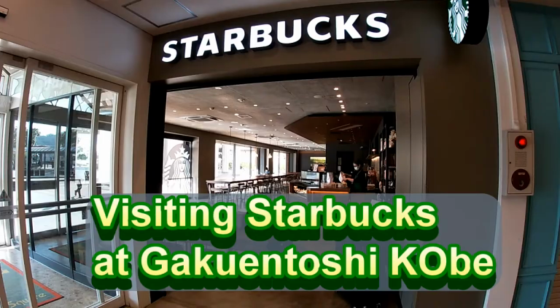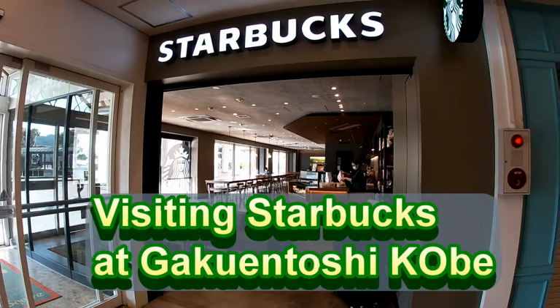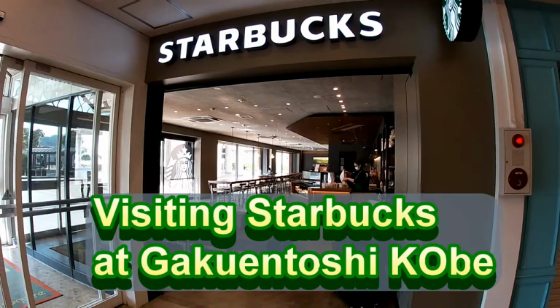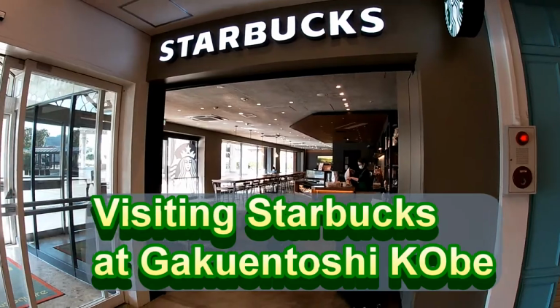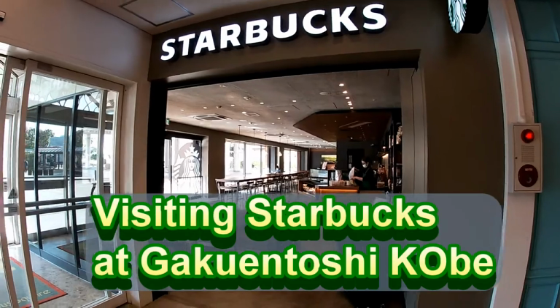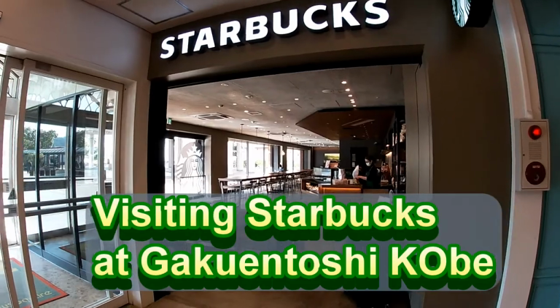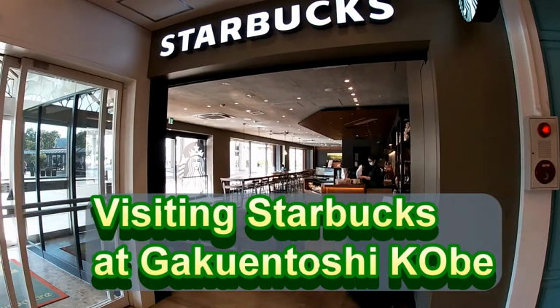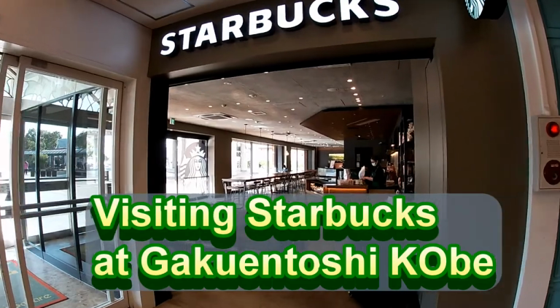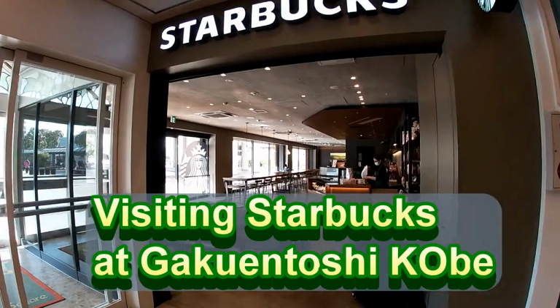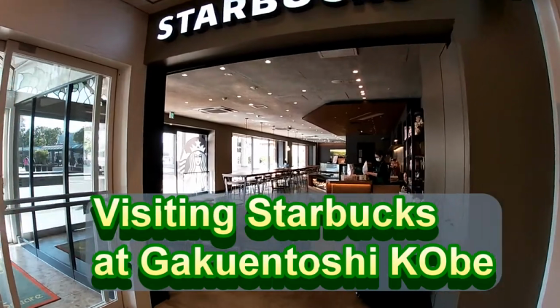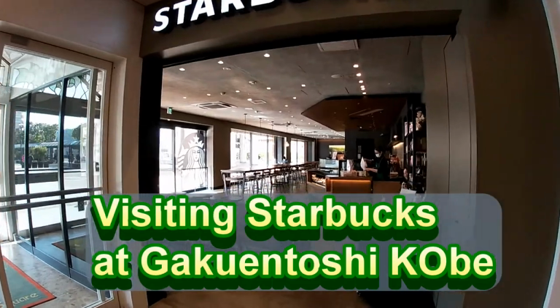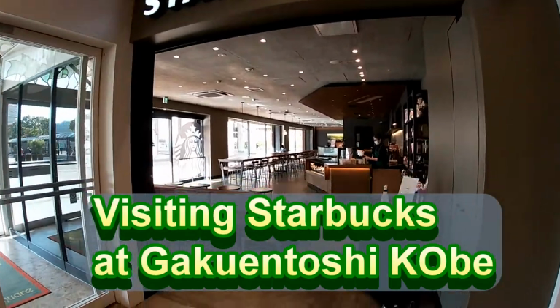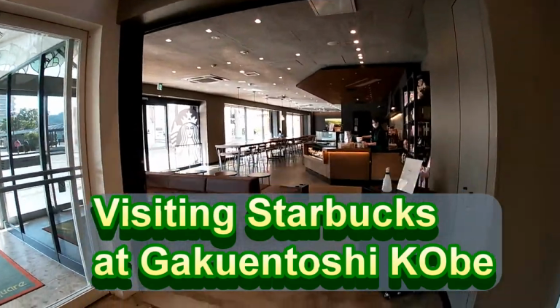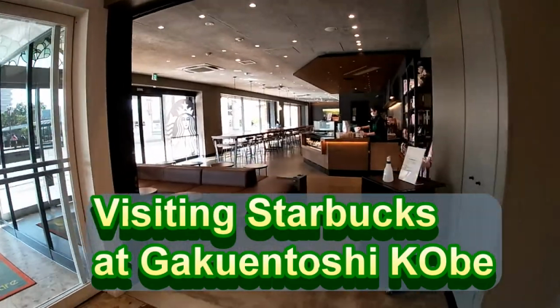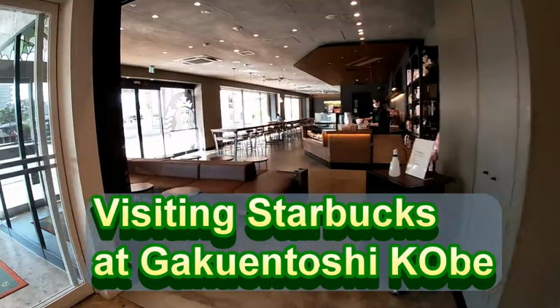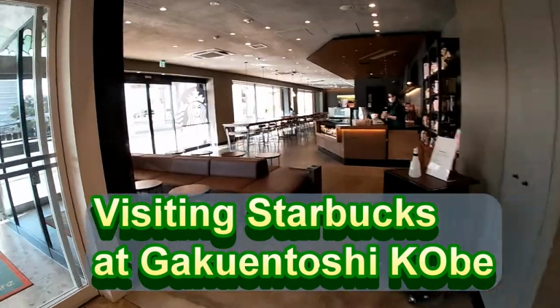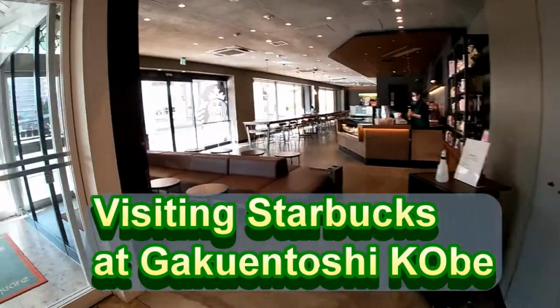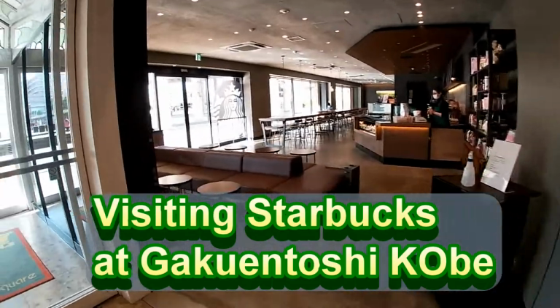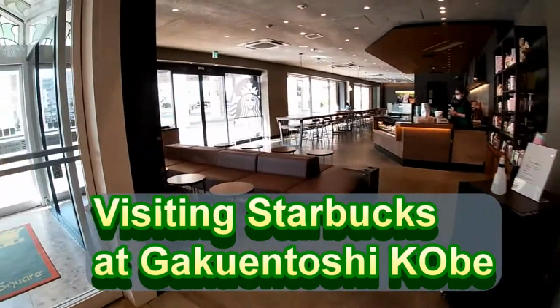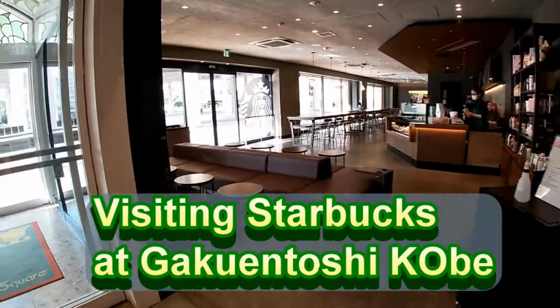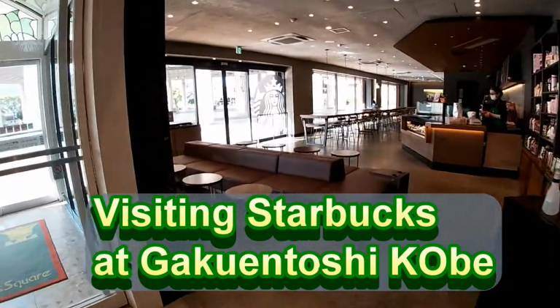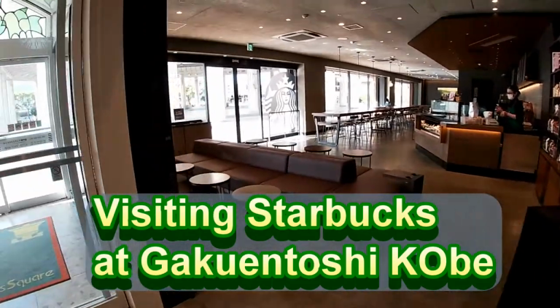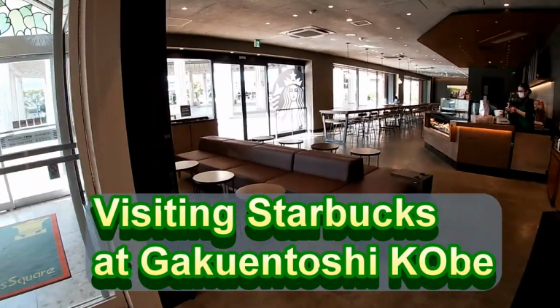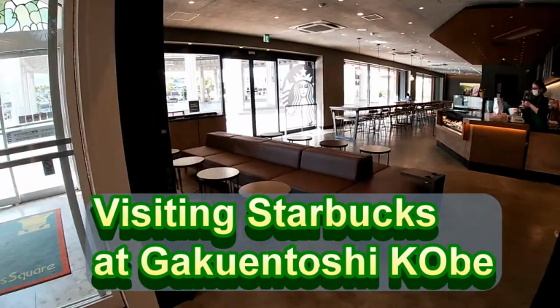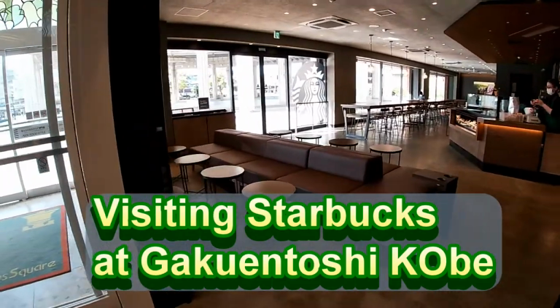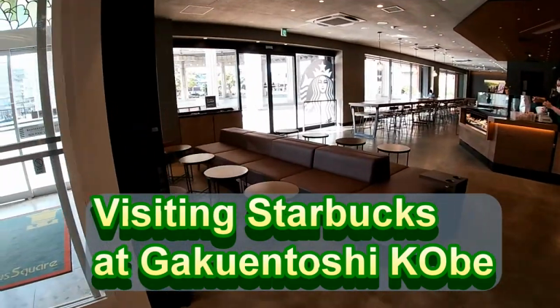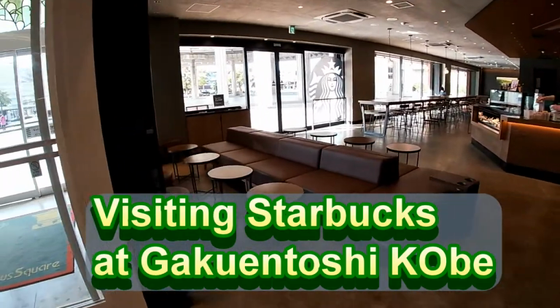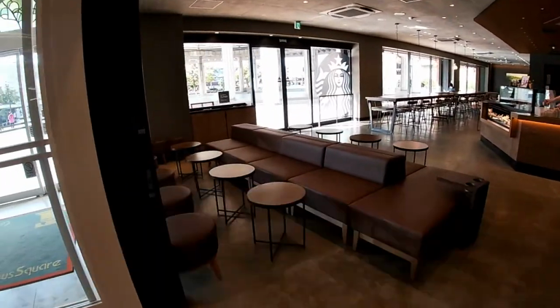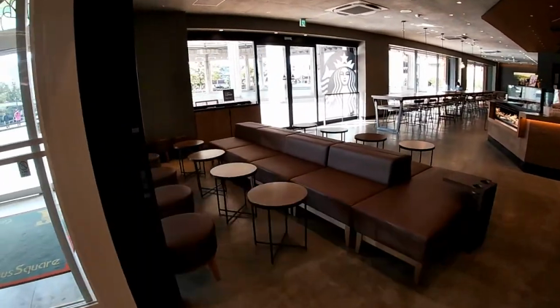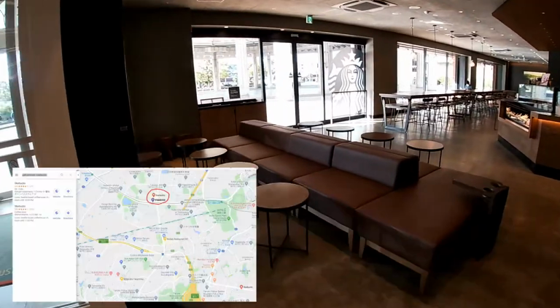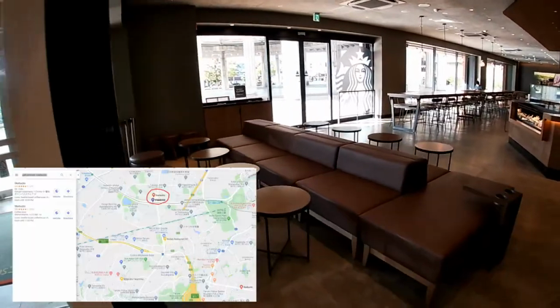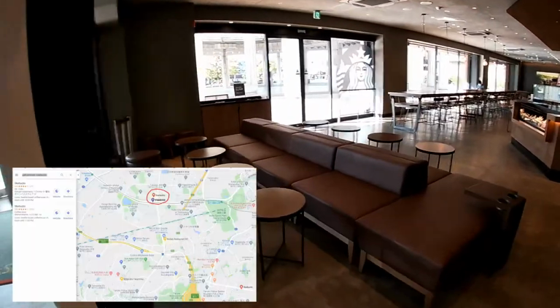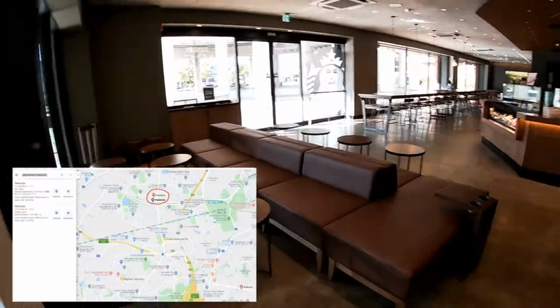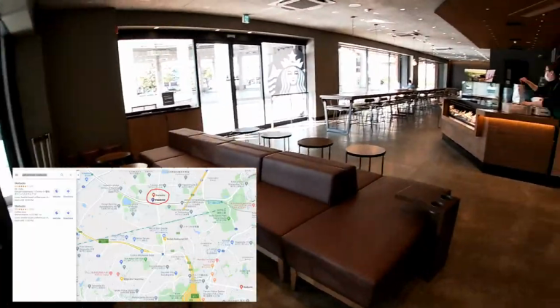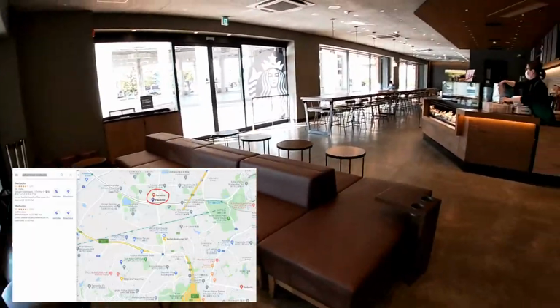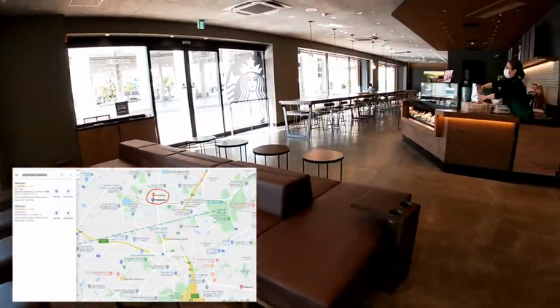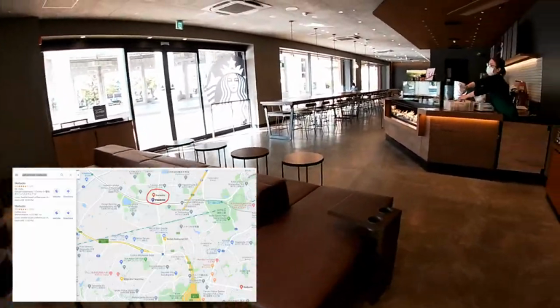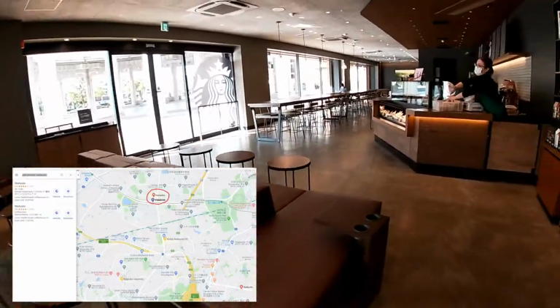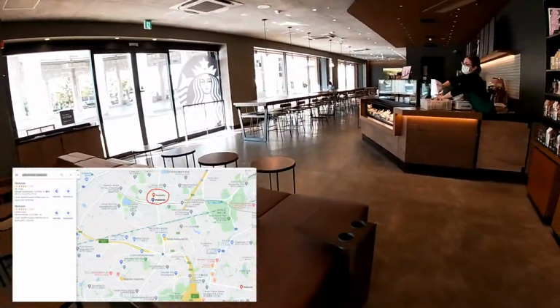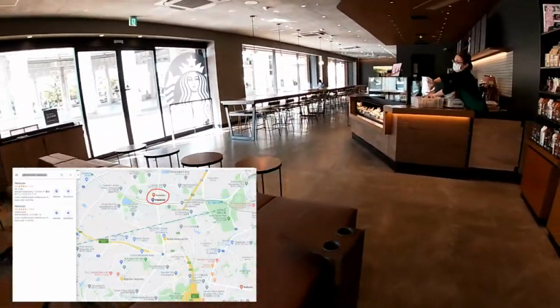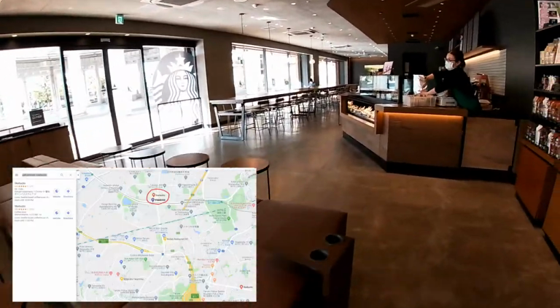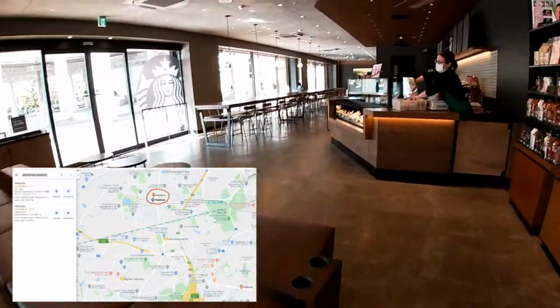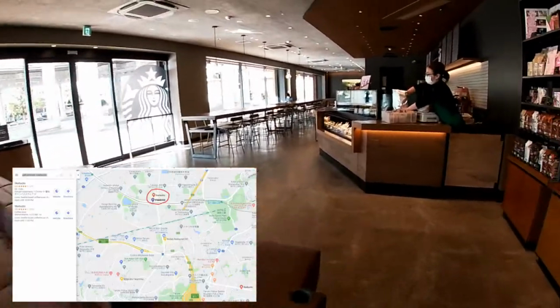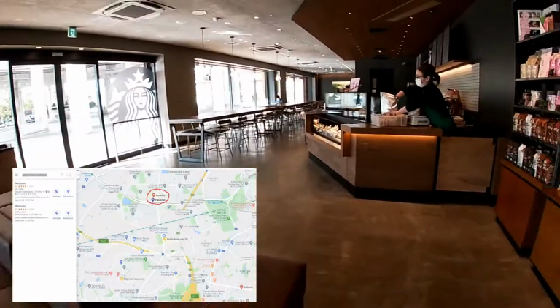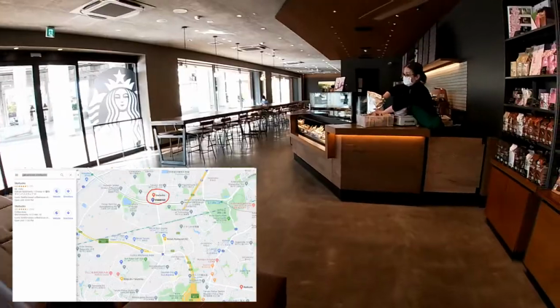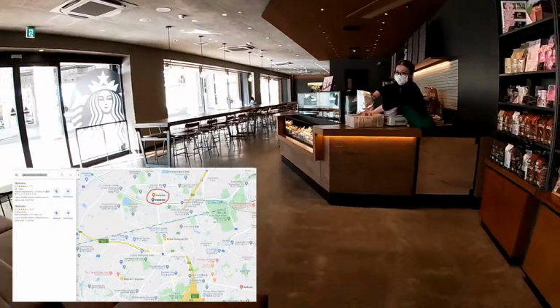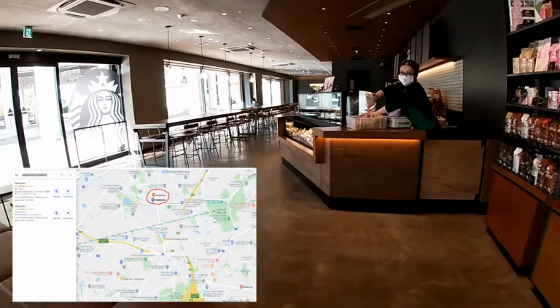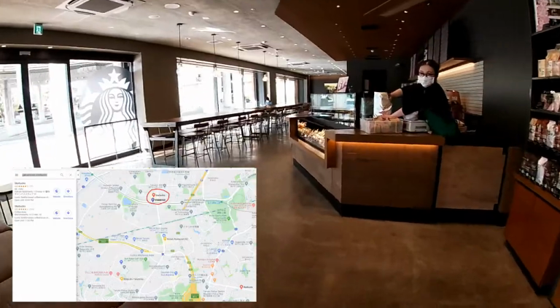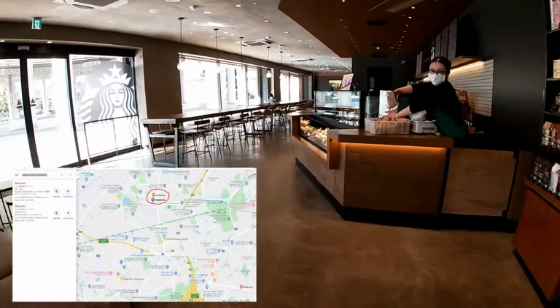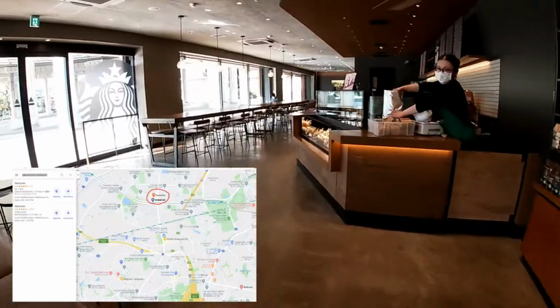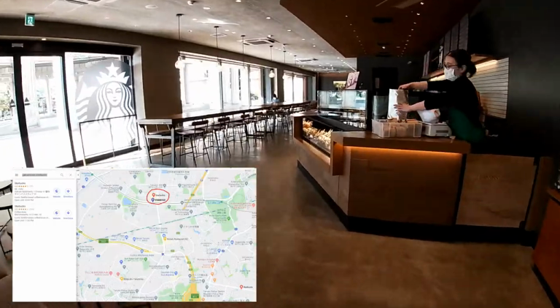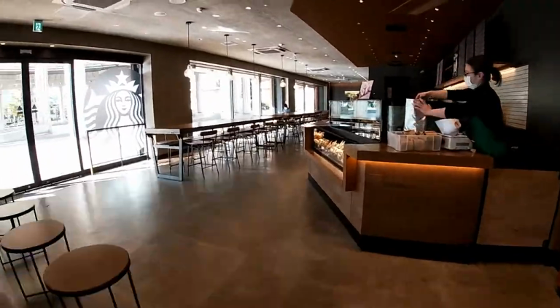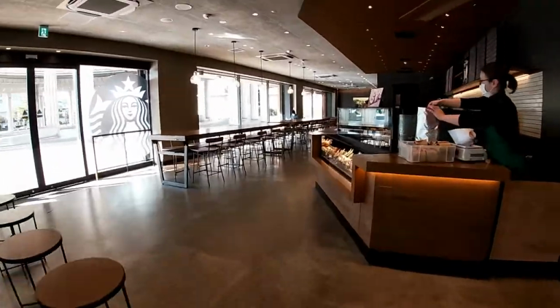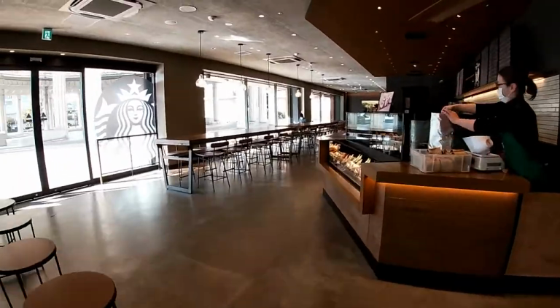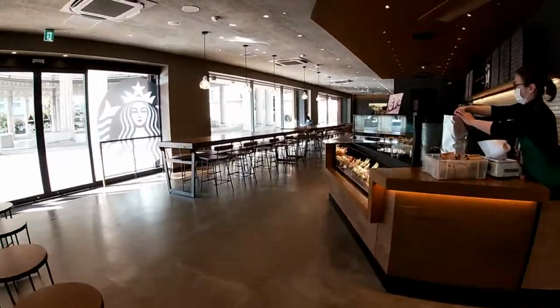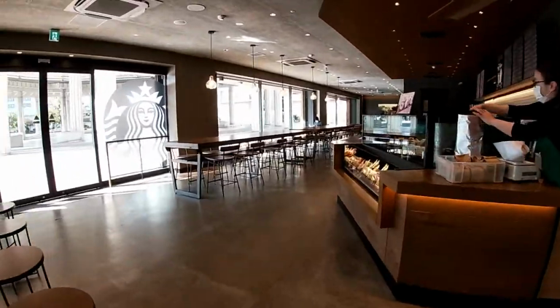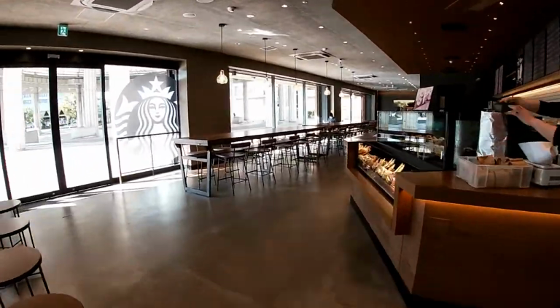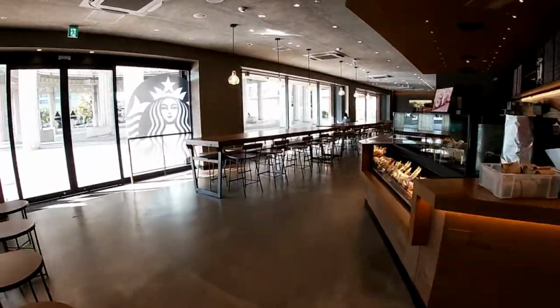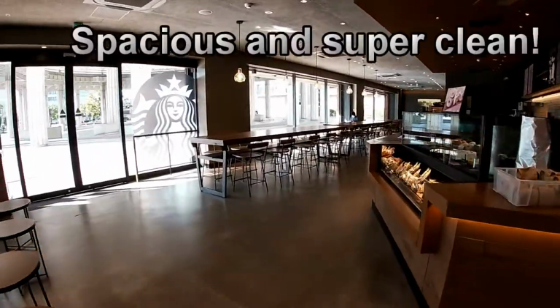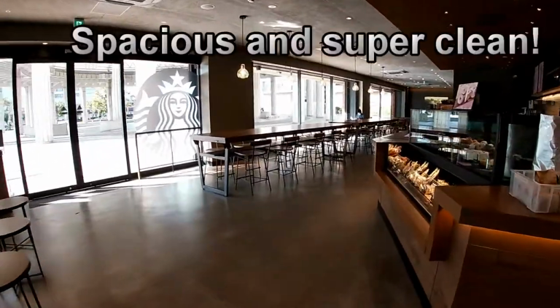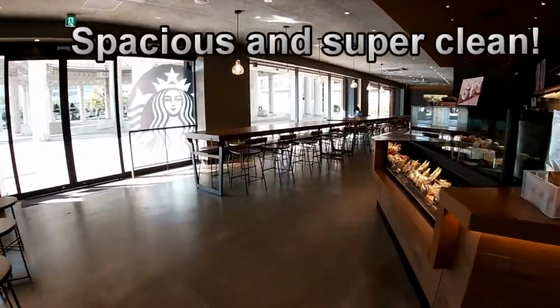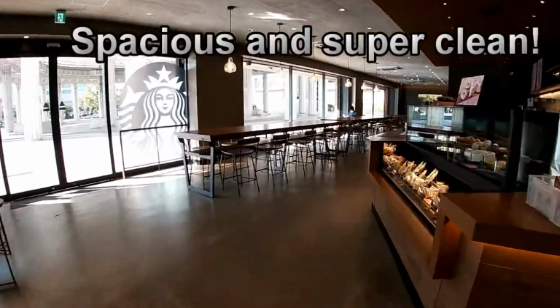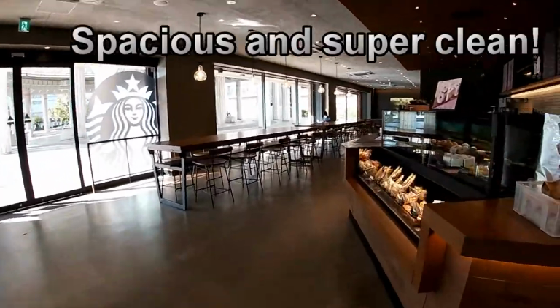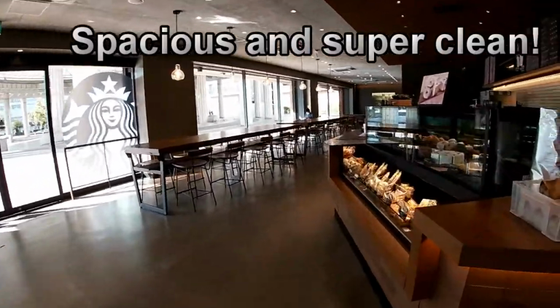Hi everyone, it's James in Japan. I'm at Starbucks, the one located at Gakuen Toshi, Kobe.